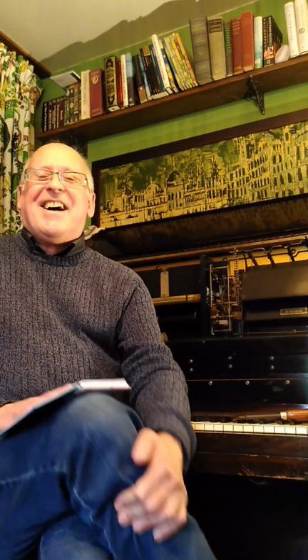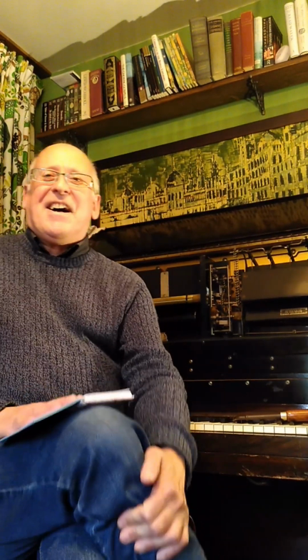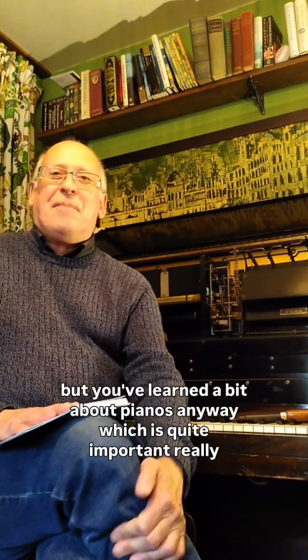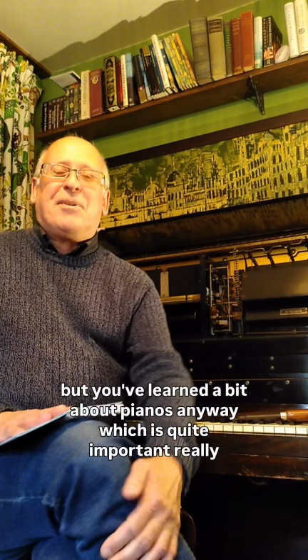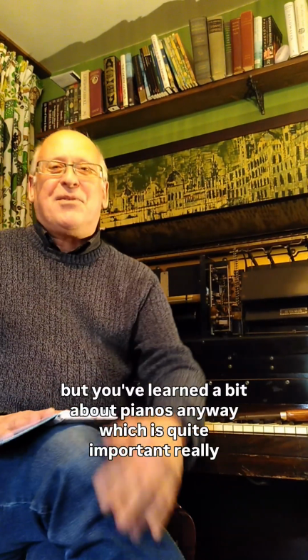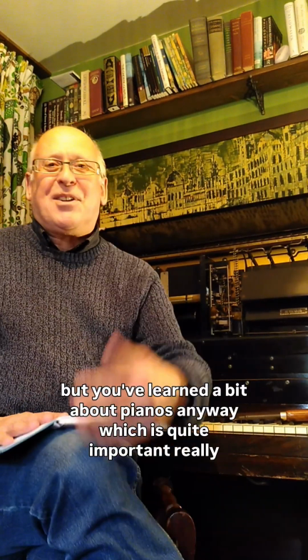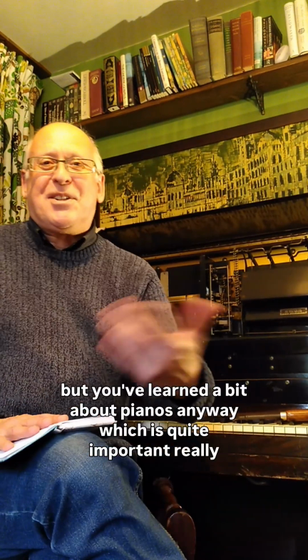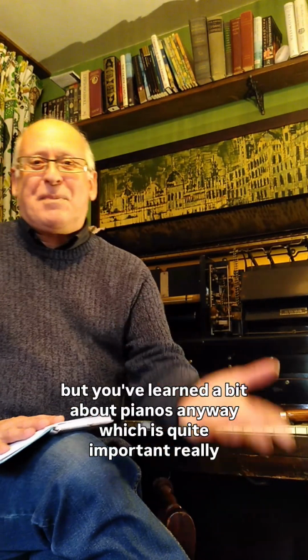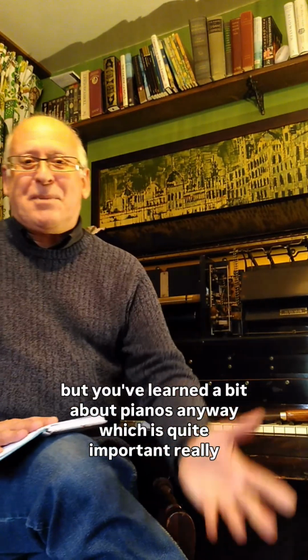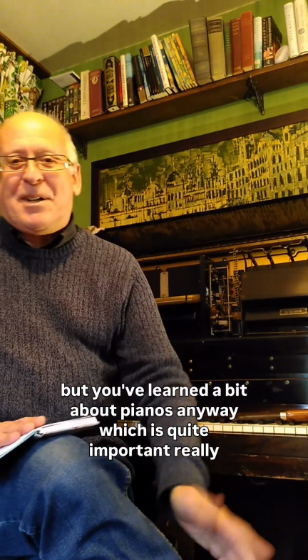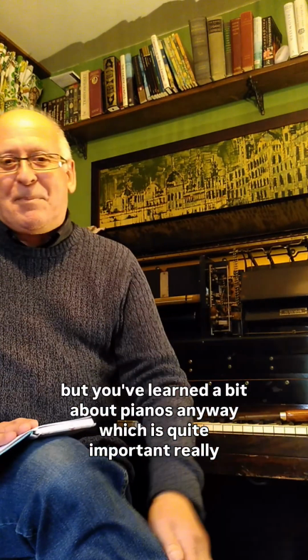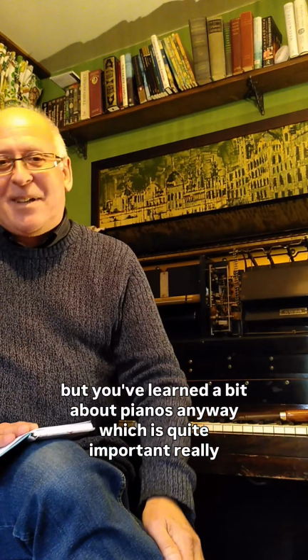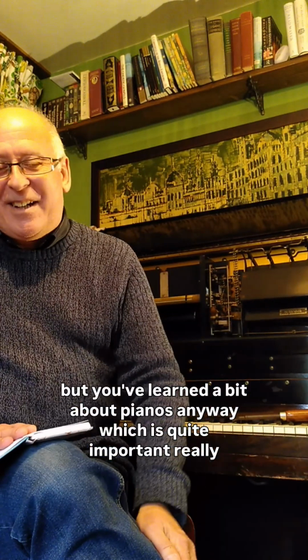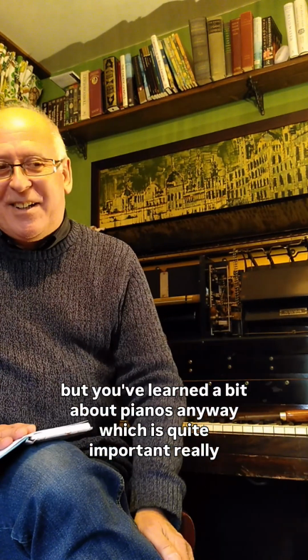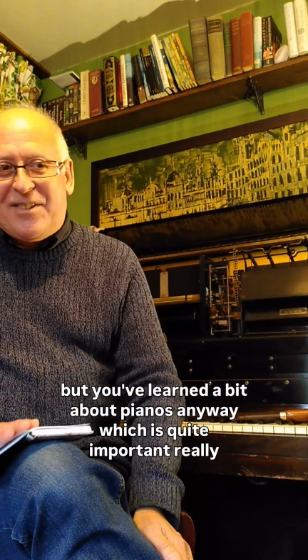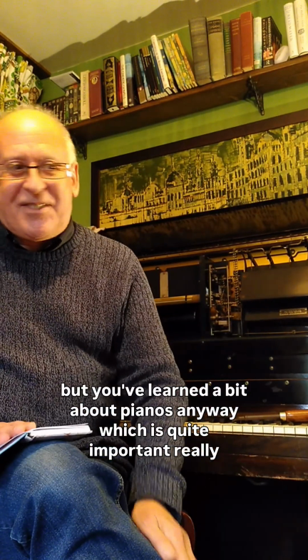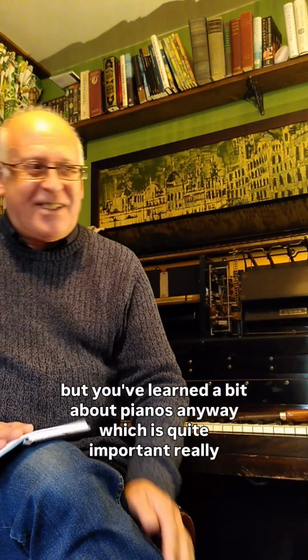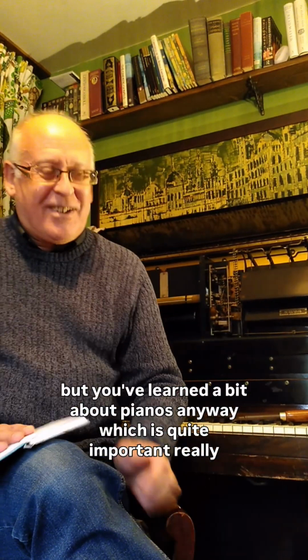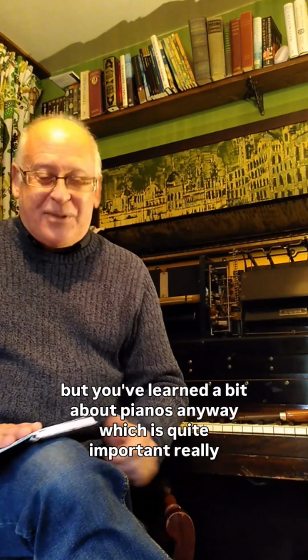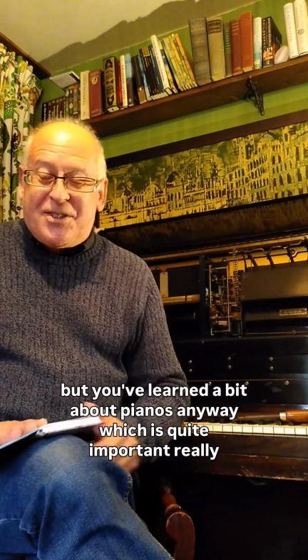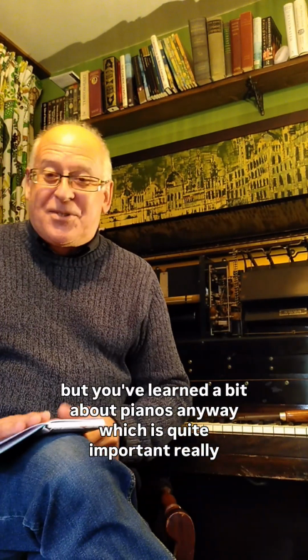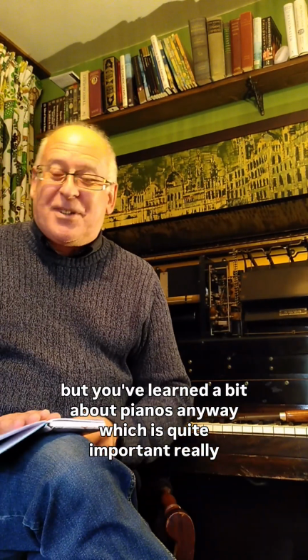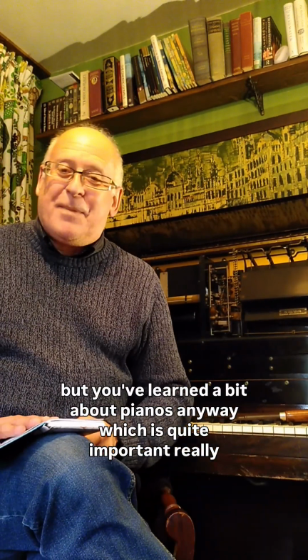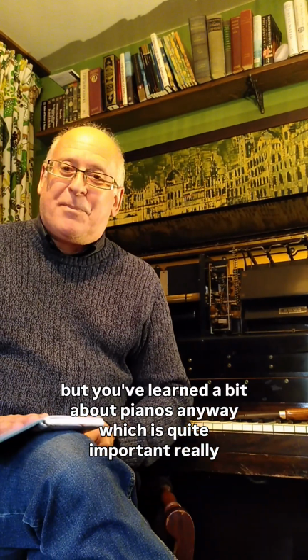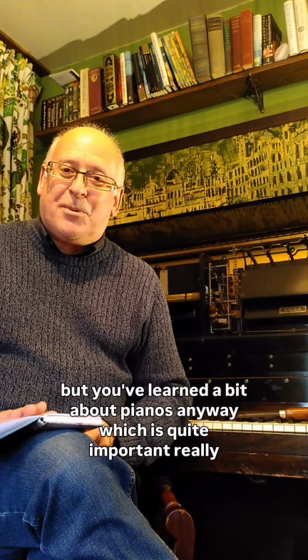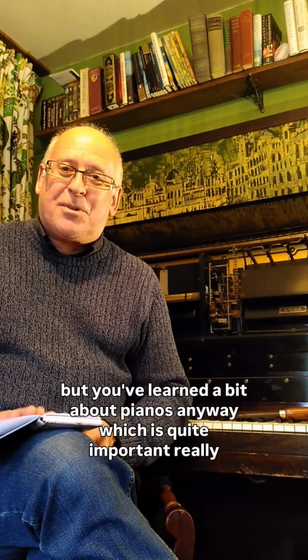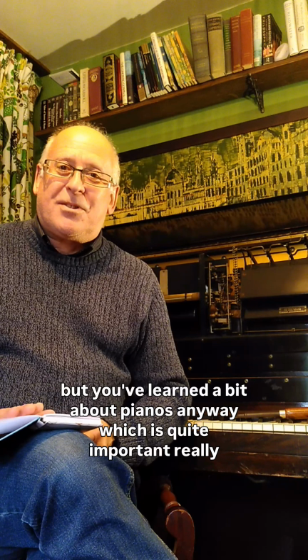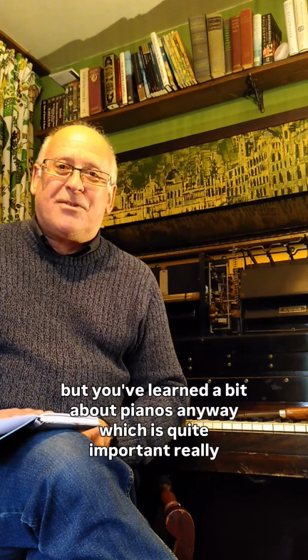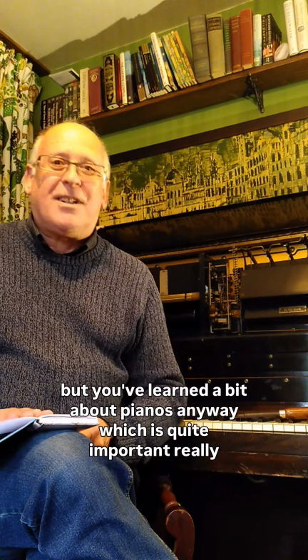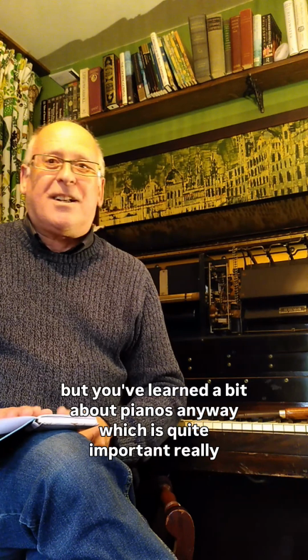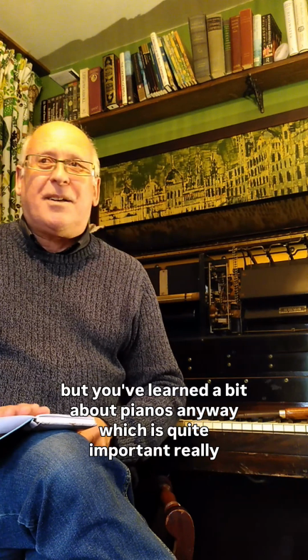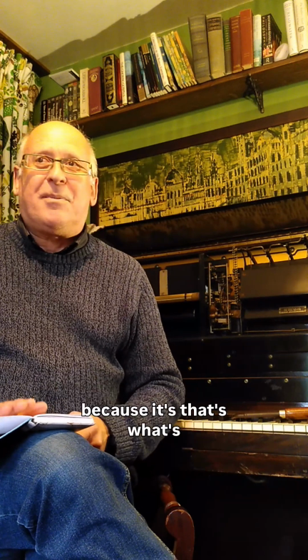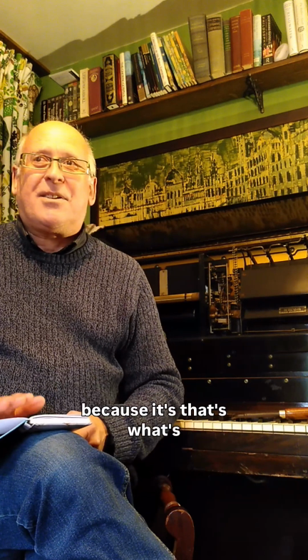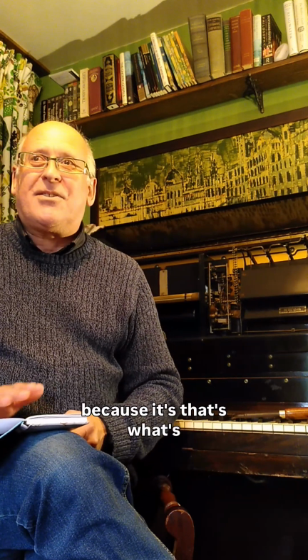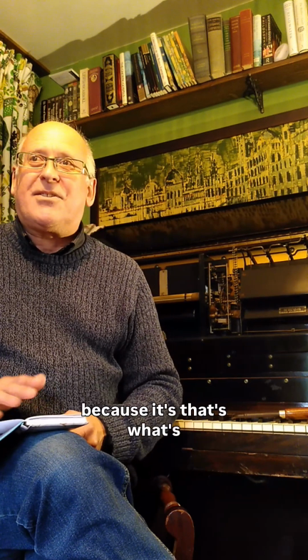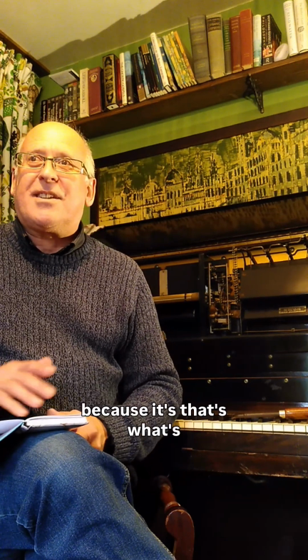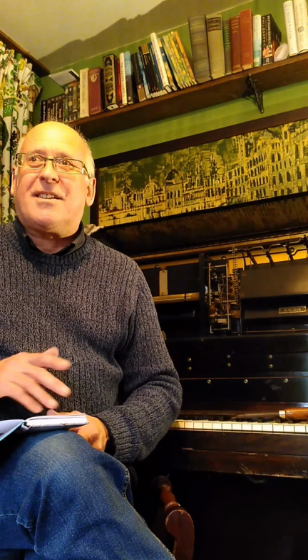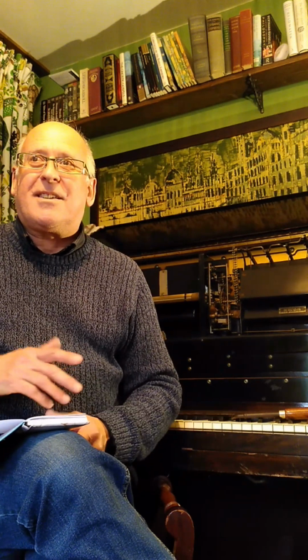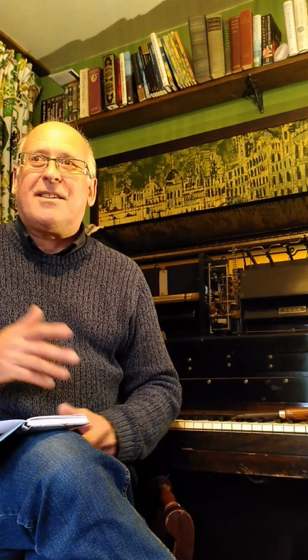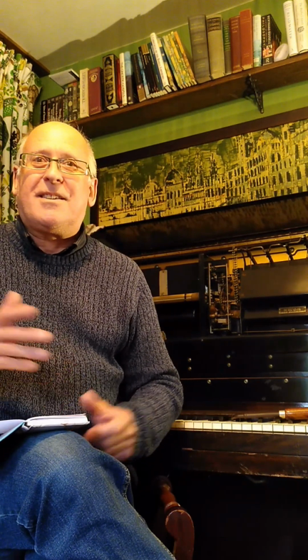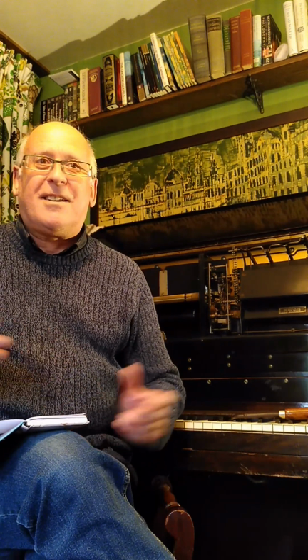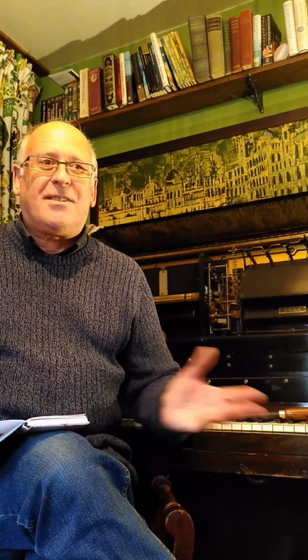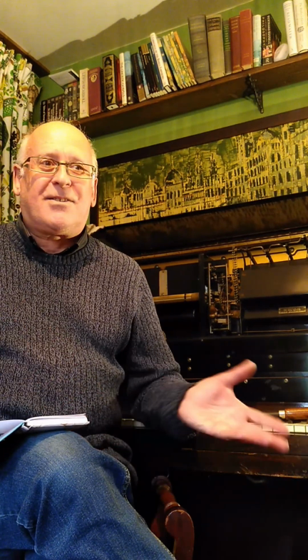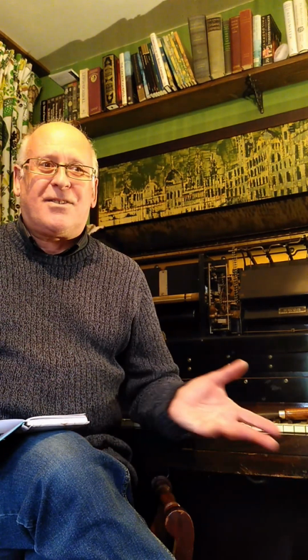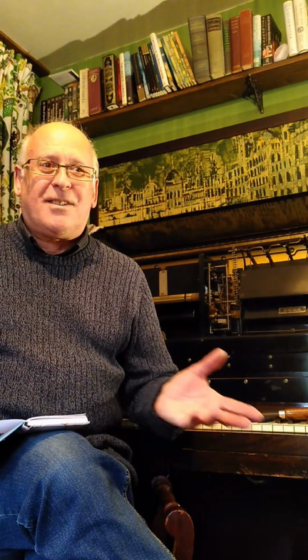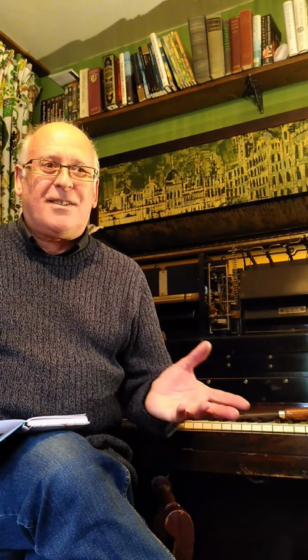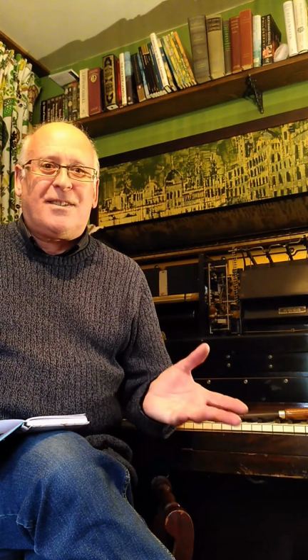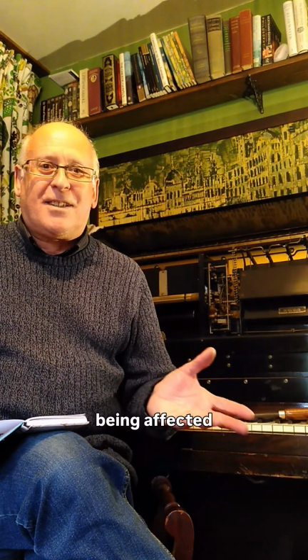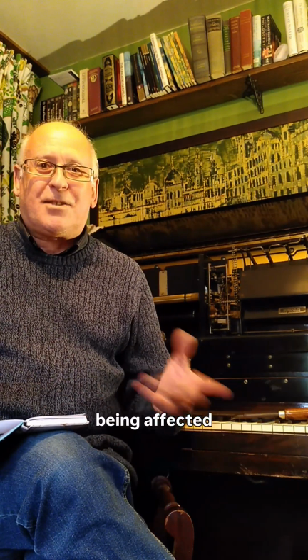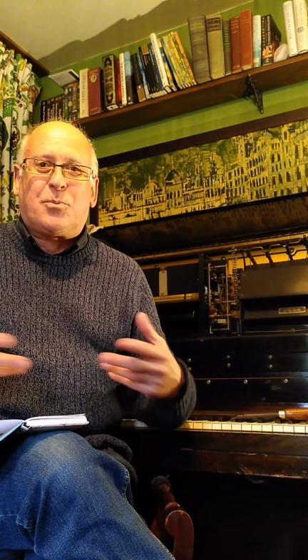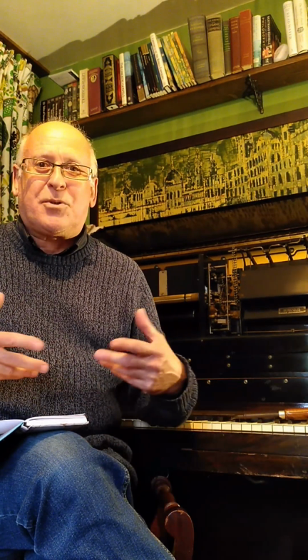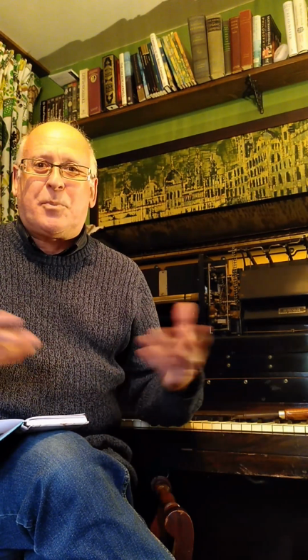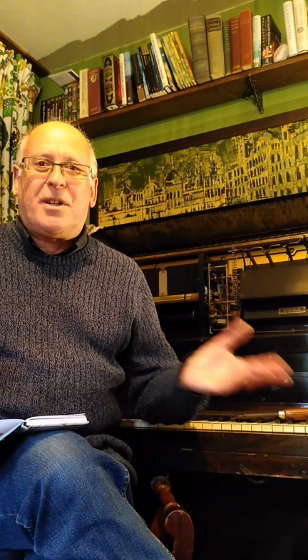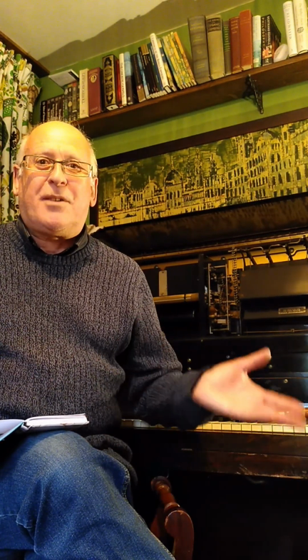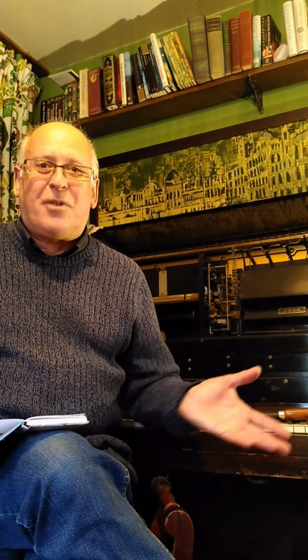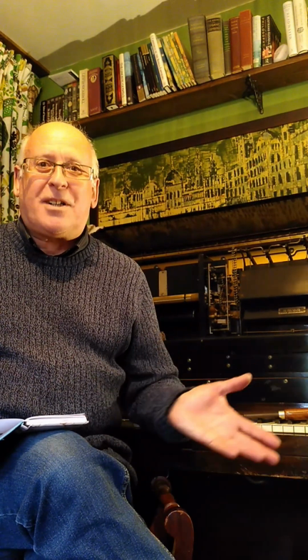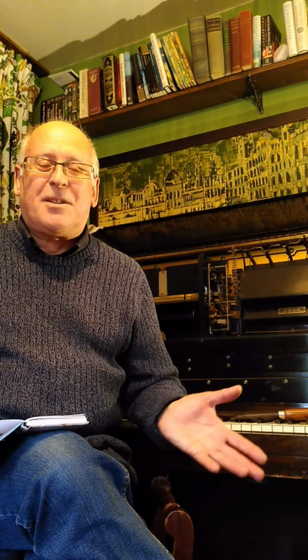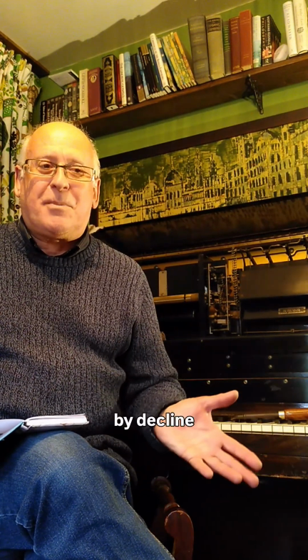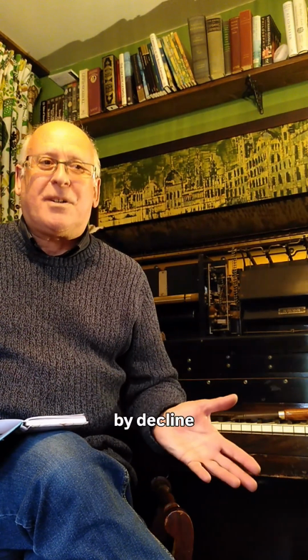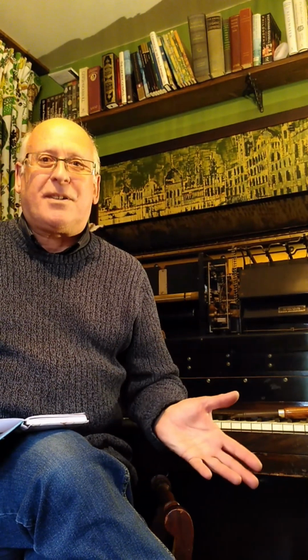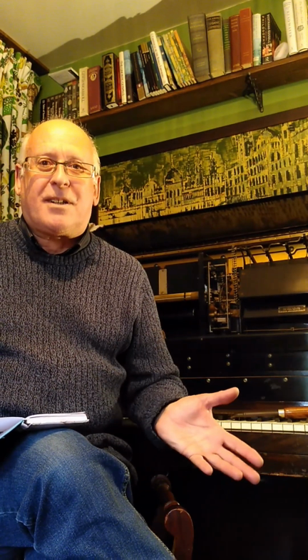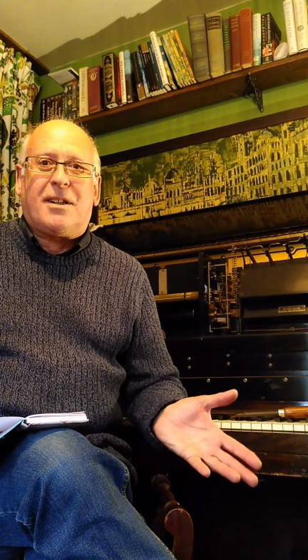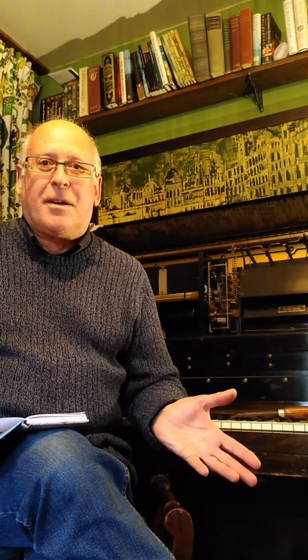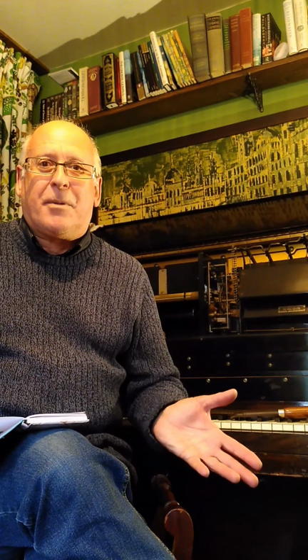But you've learned a bit about pianos anyway, which is quite important really, because that's what's being affected by the climate.